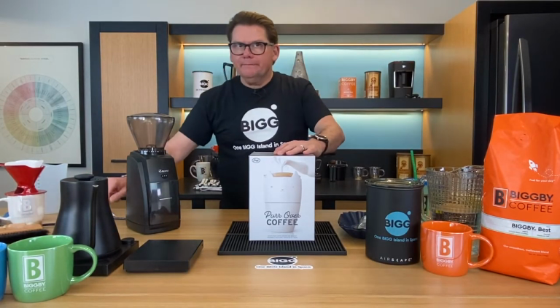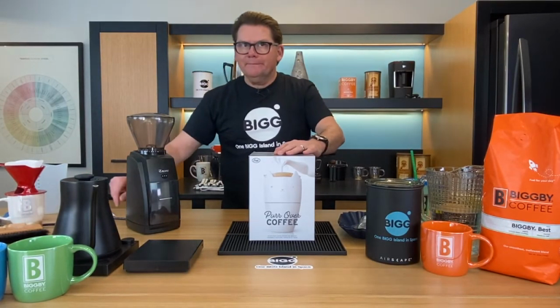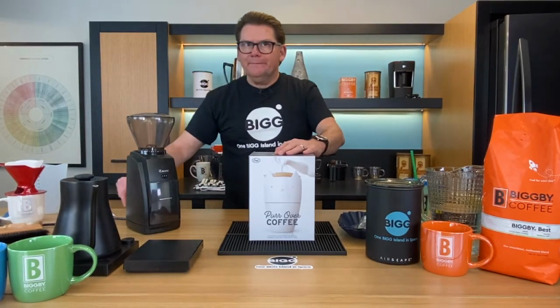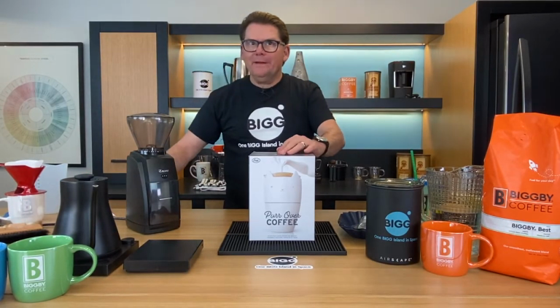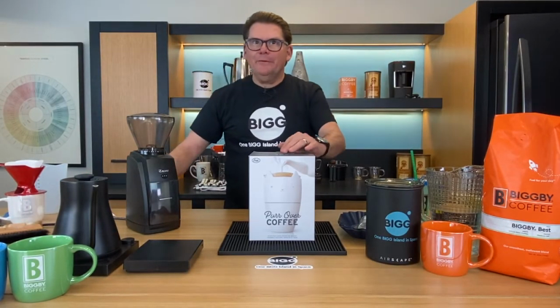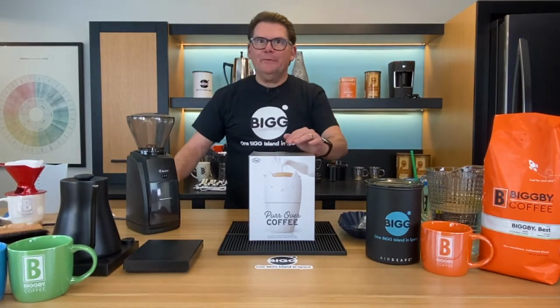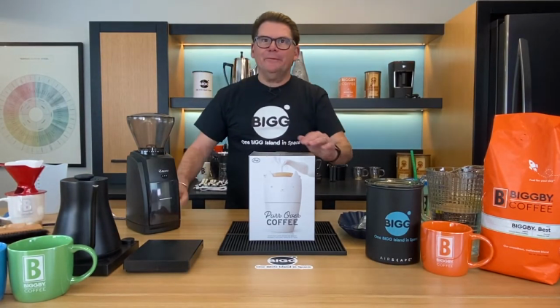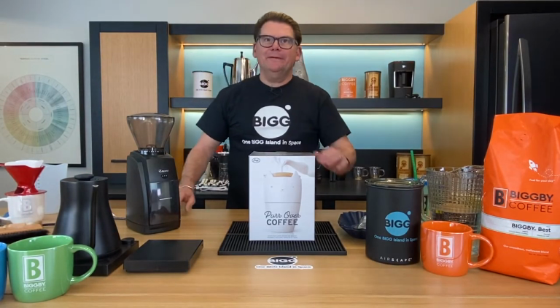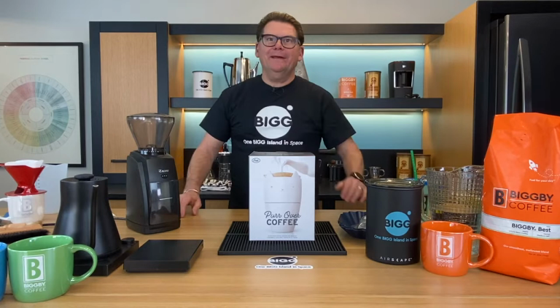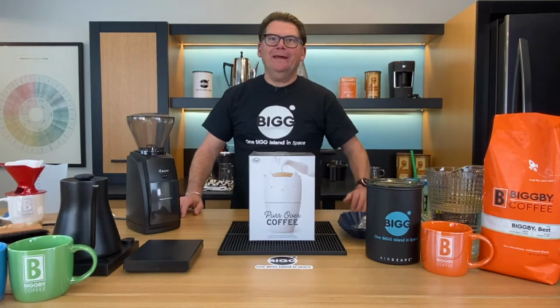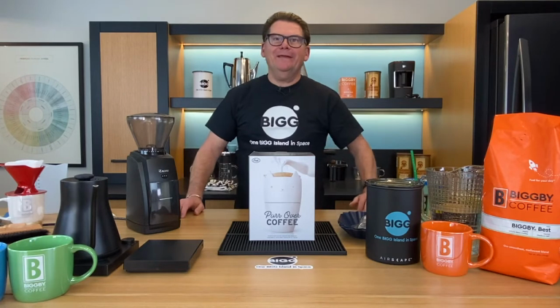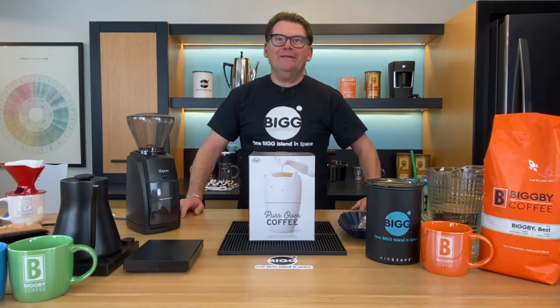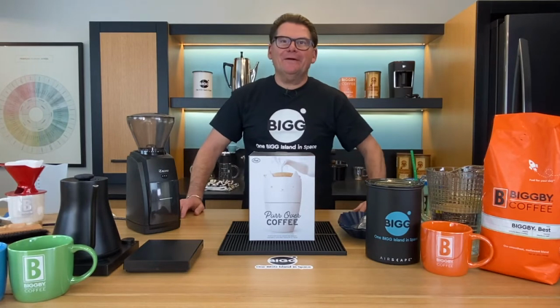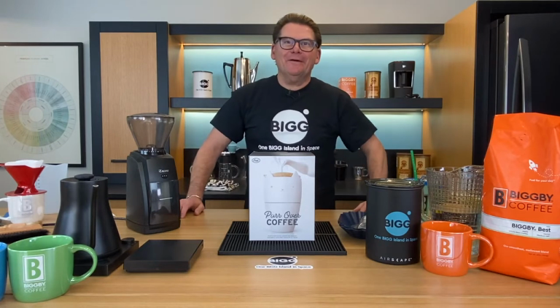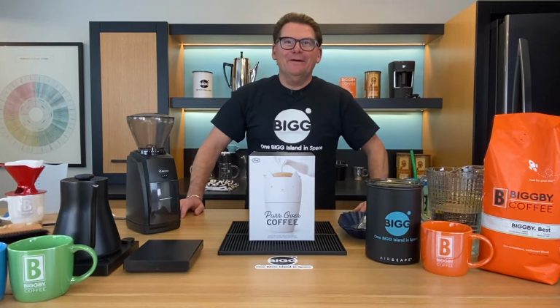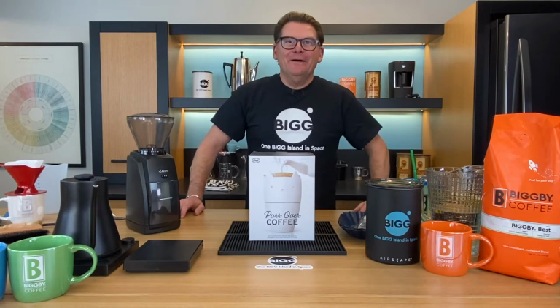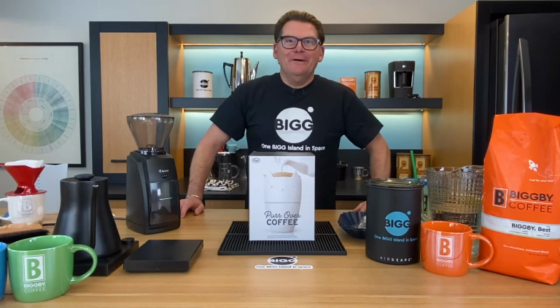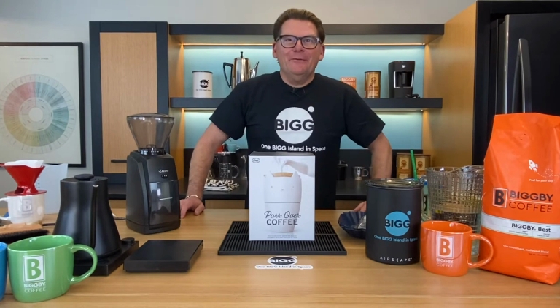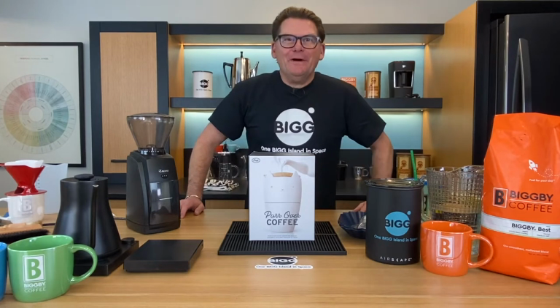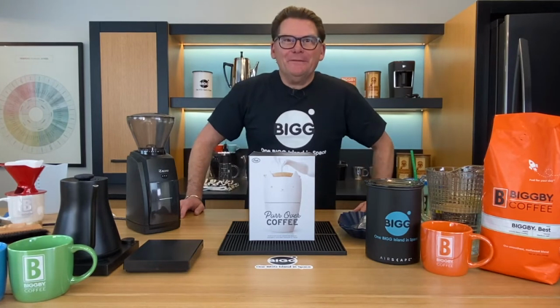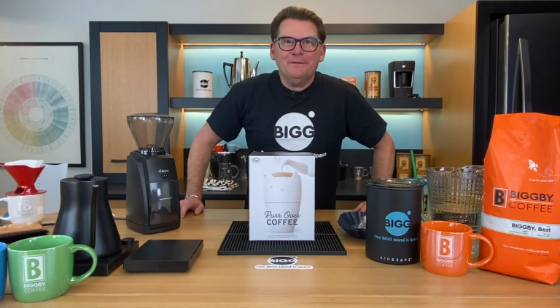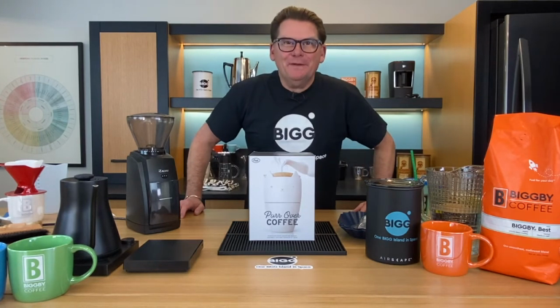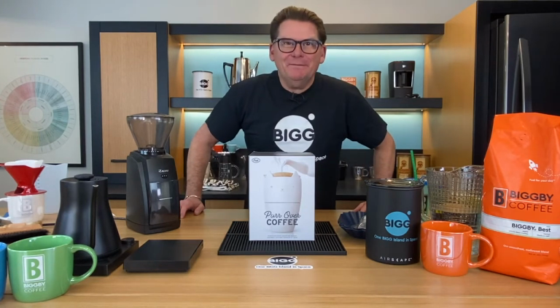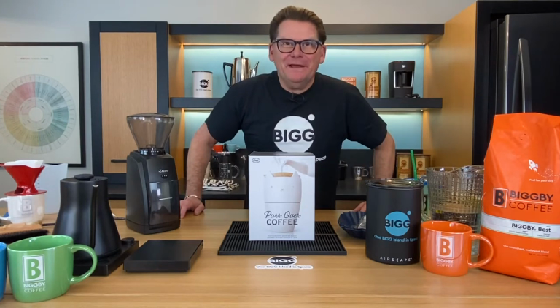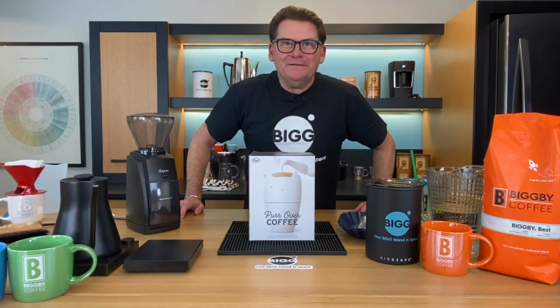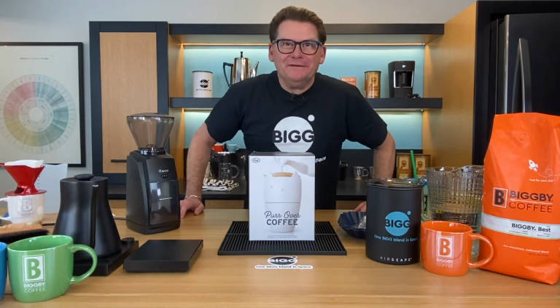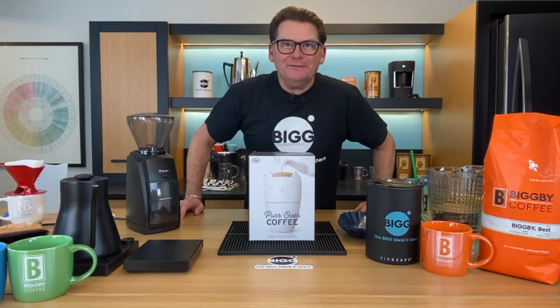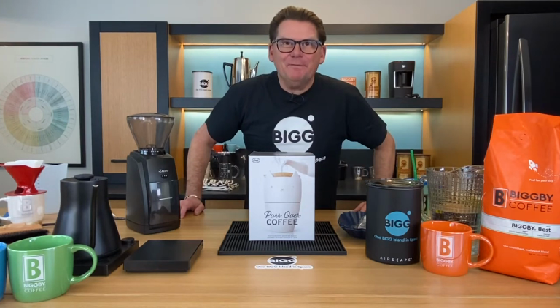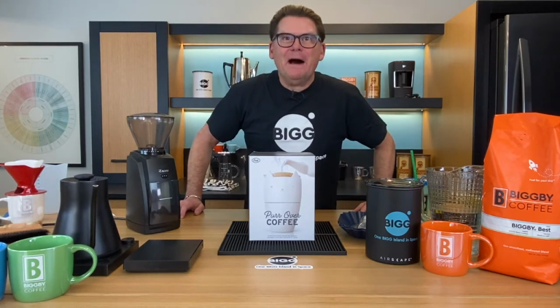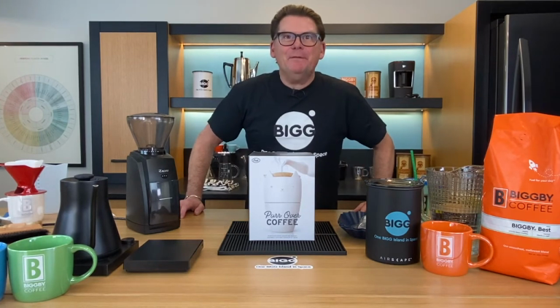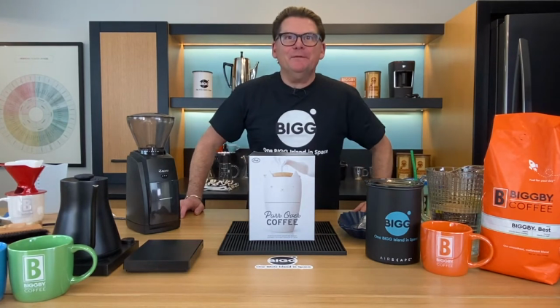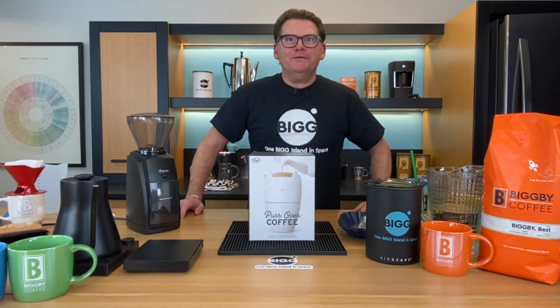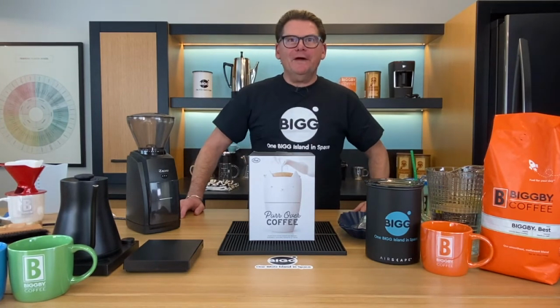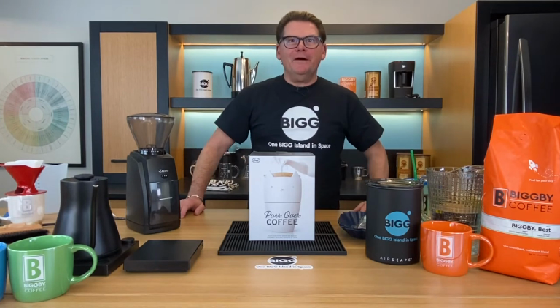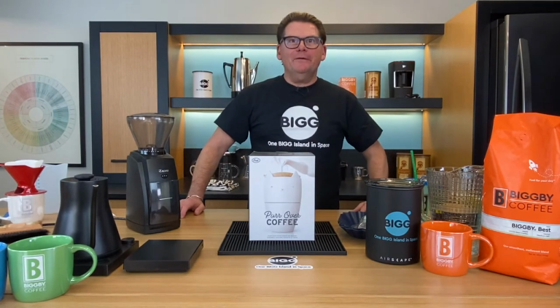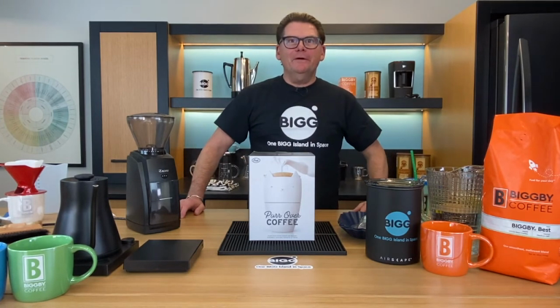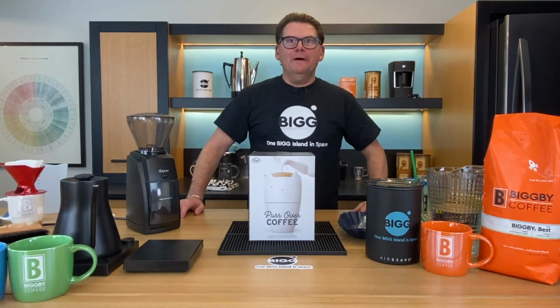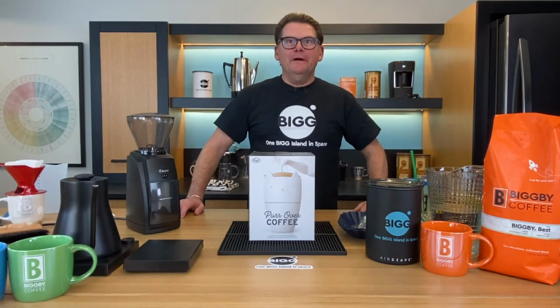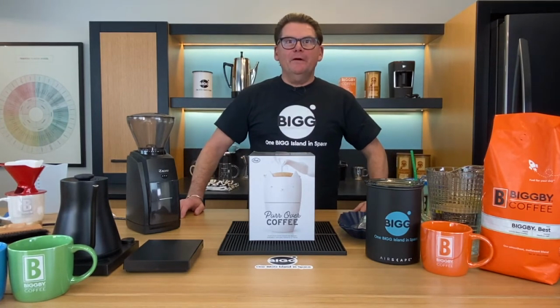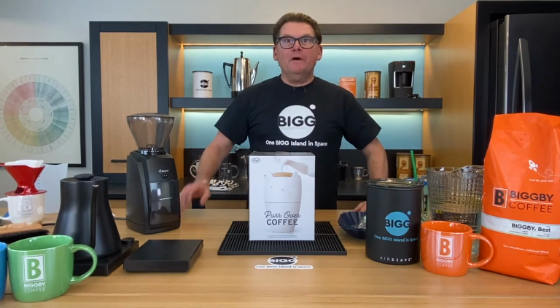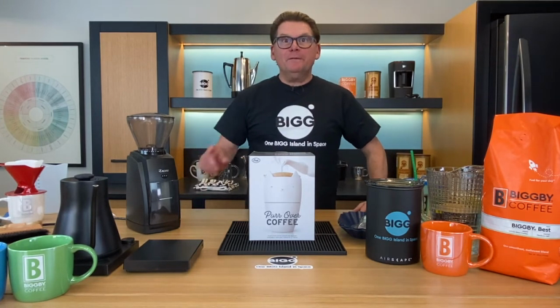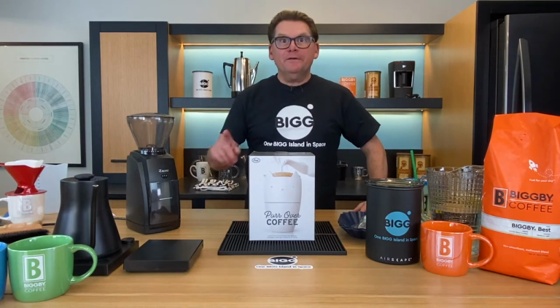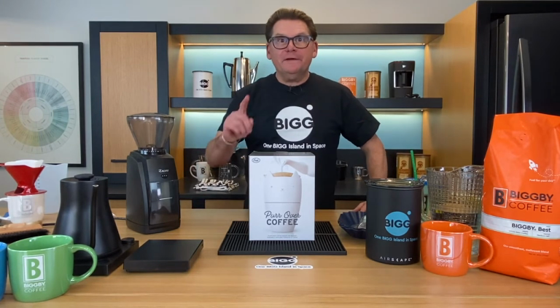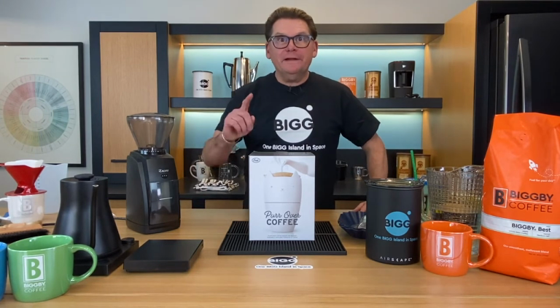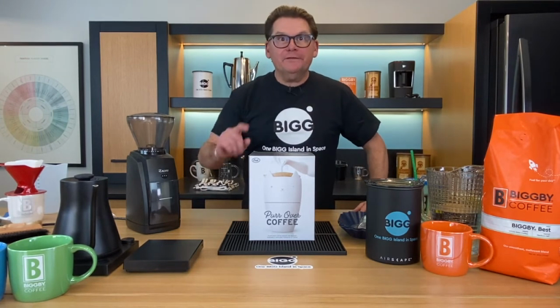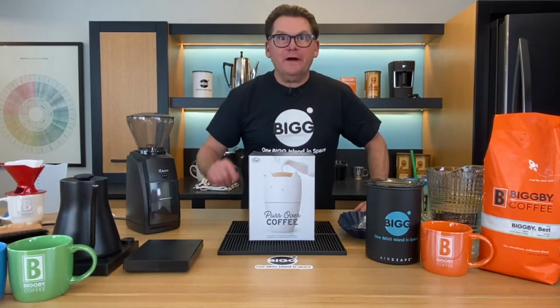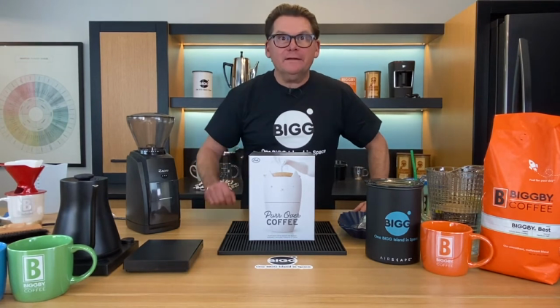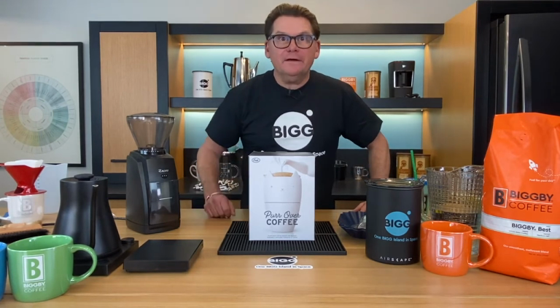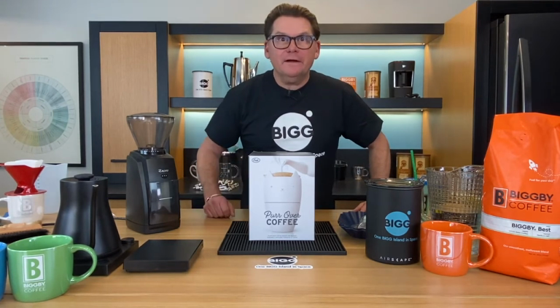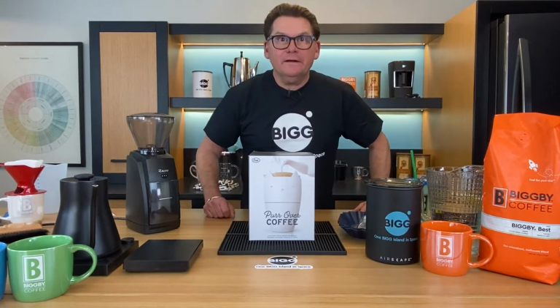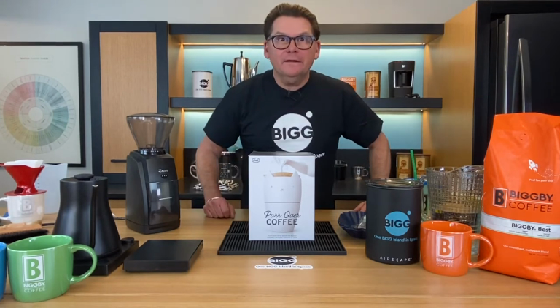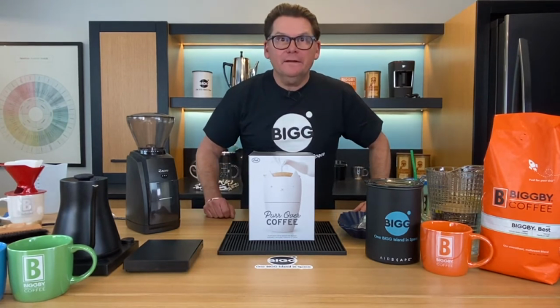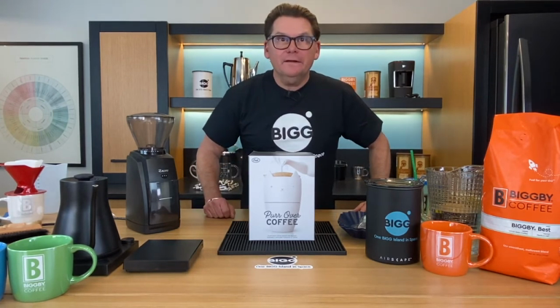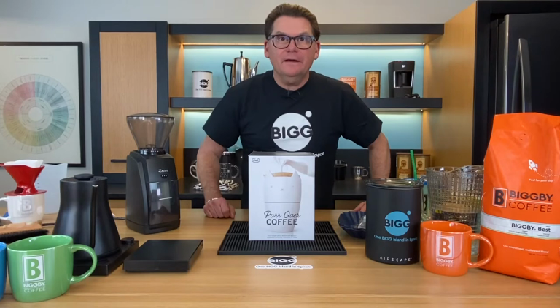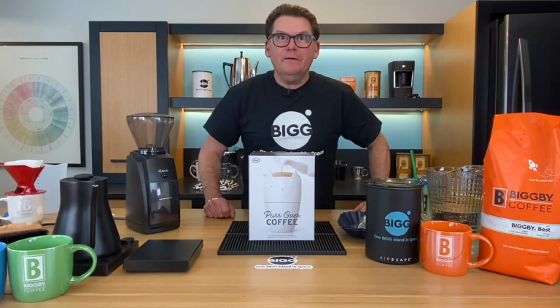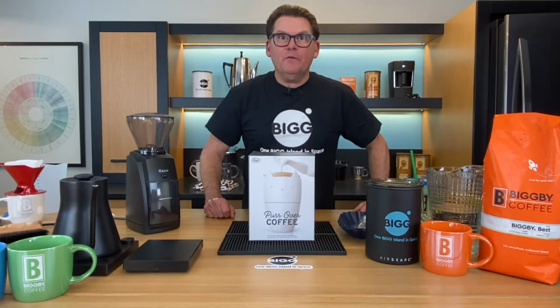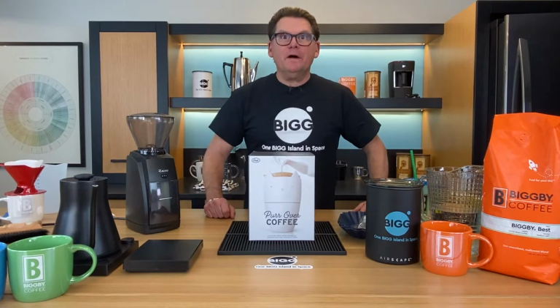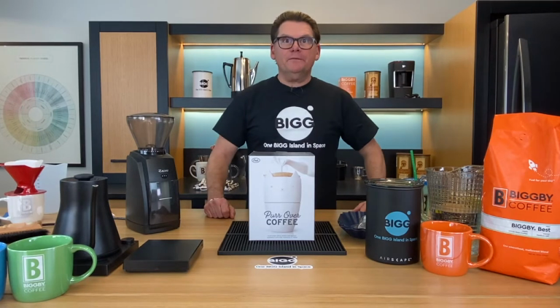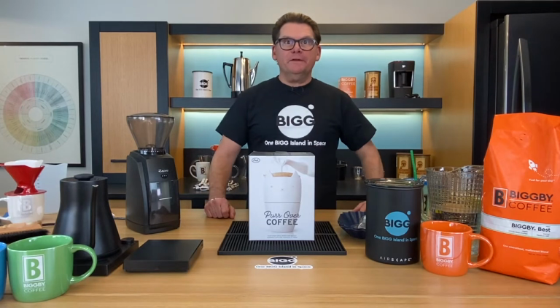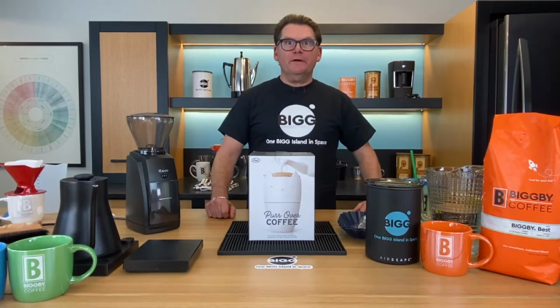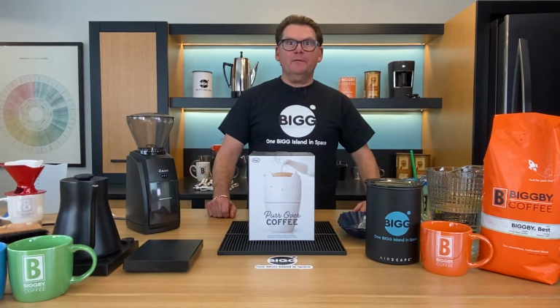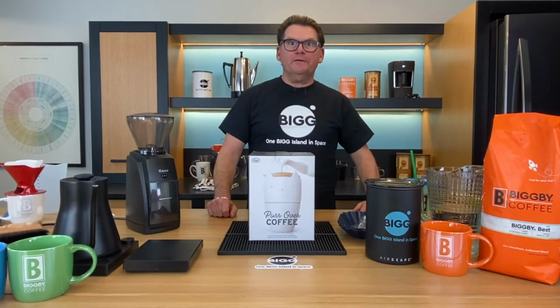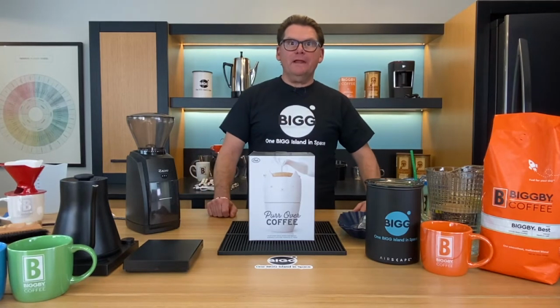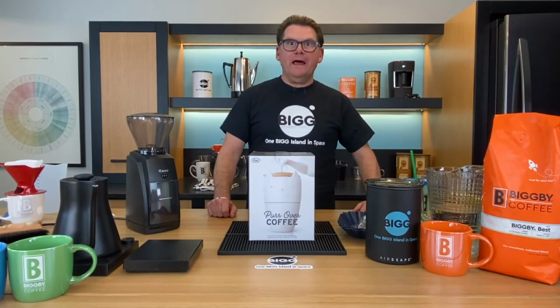Oh hey there, welcome to Bean Basics with Bob and Michelle. Welcome to Sonny Saugatuck and welcome to the Obis Lab.